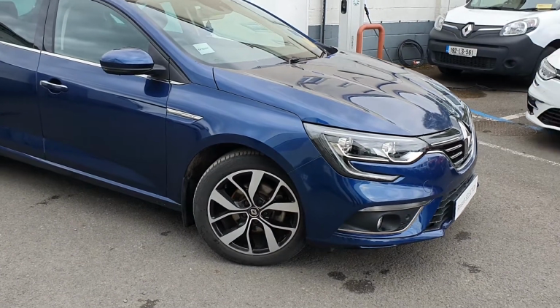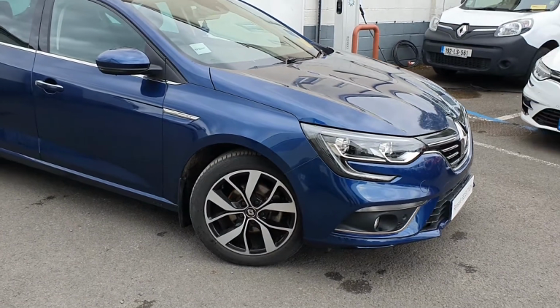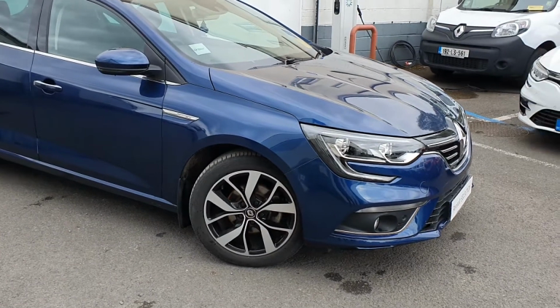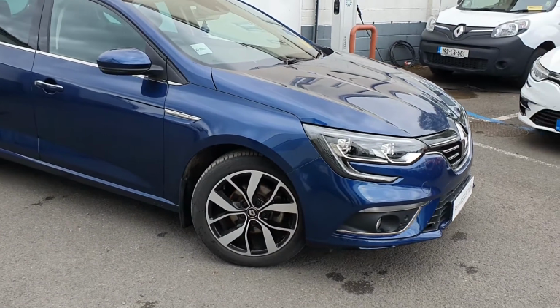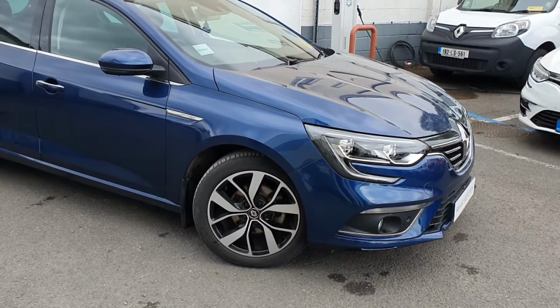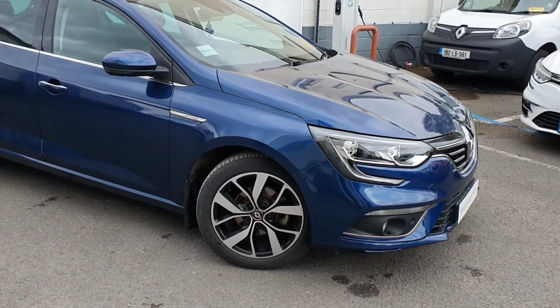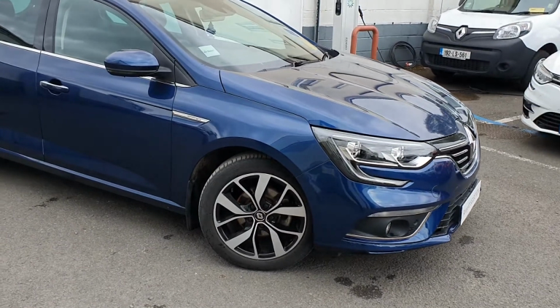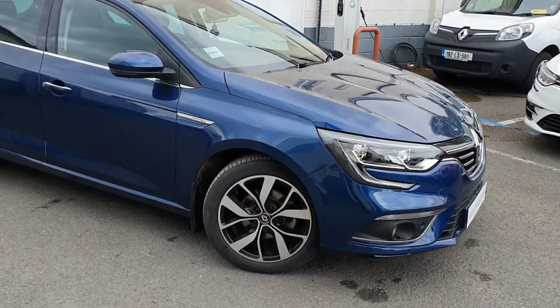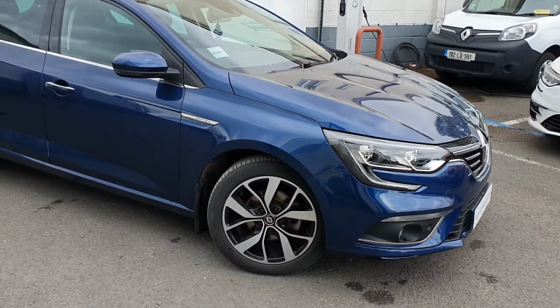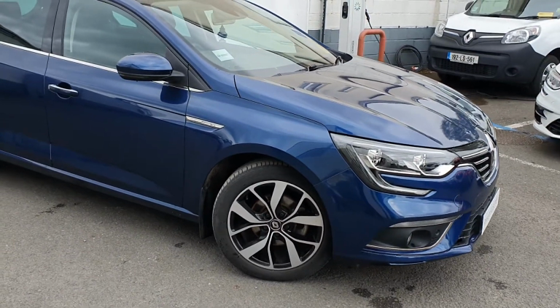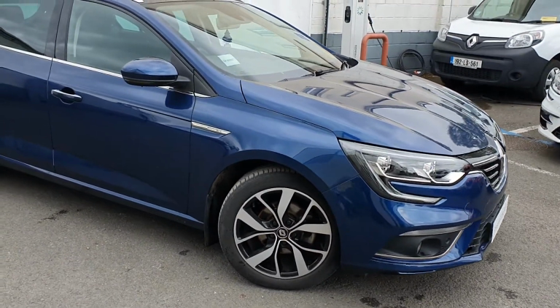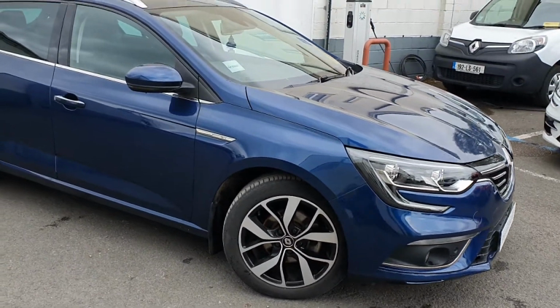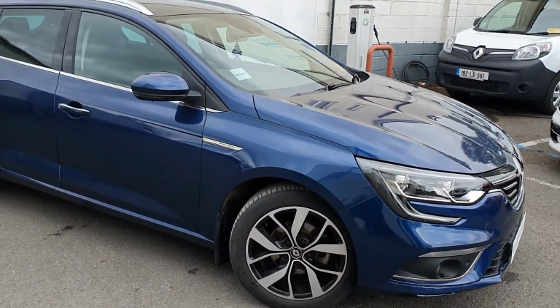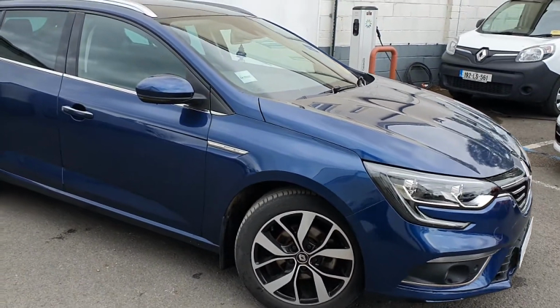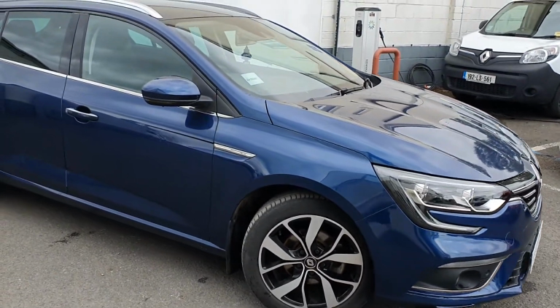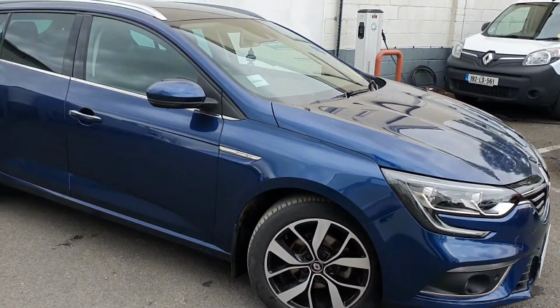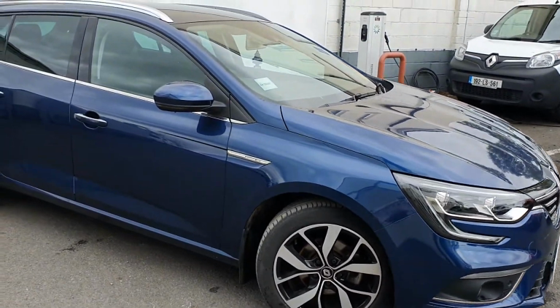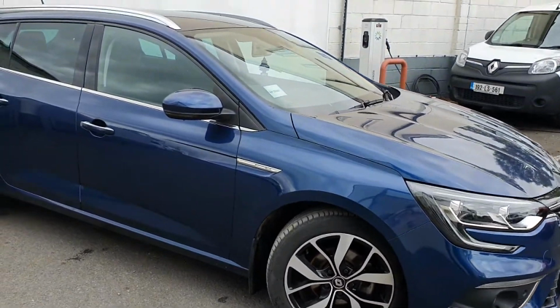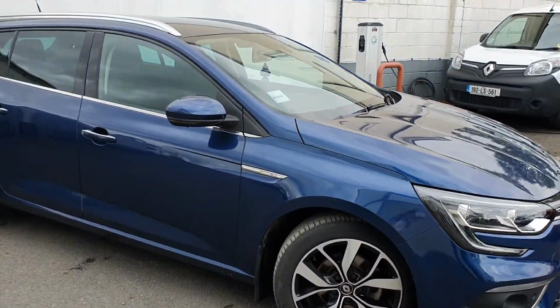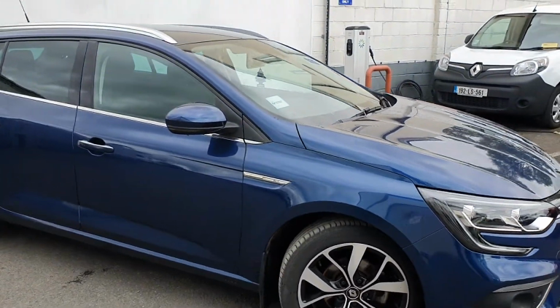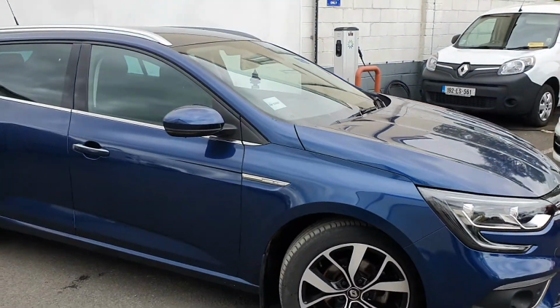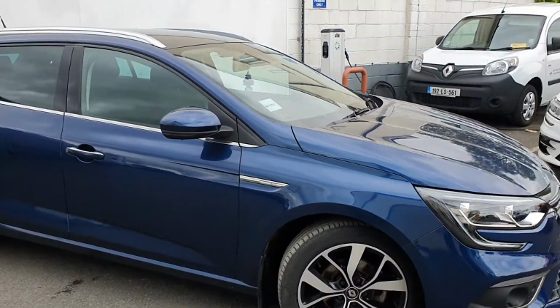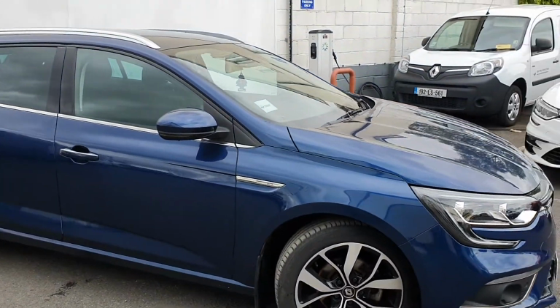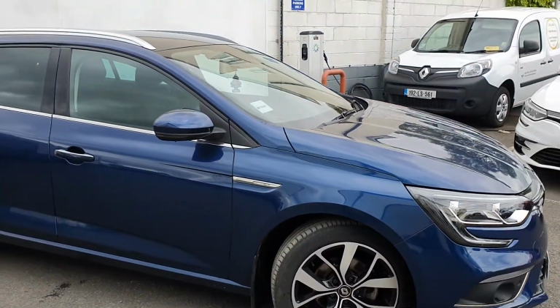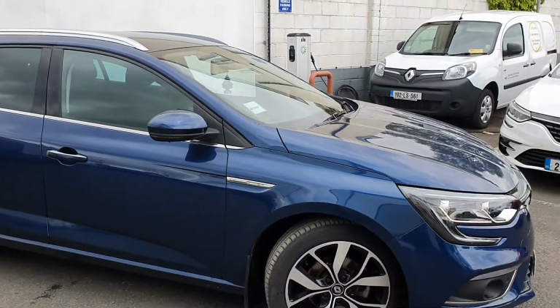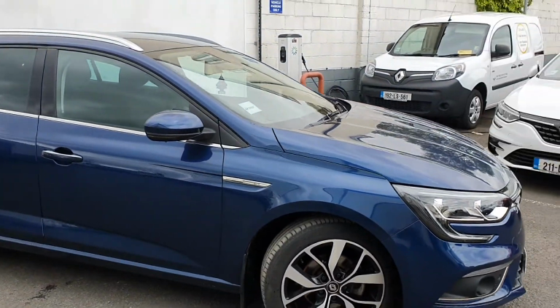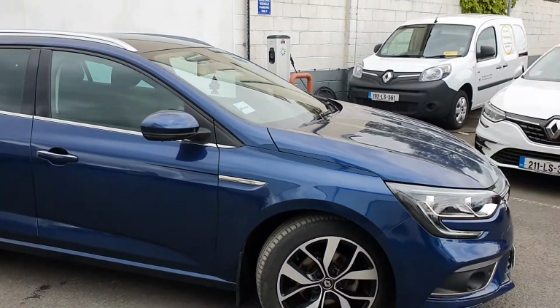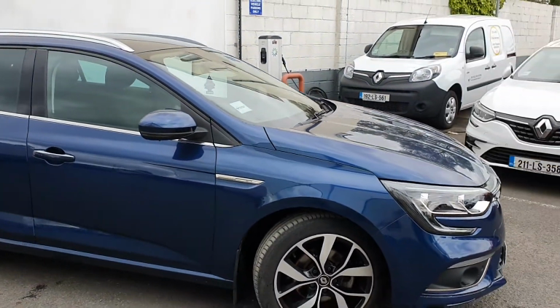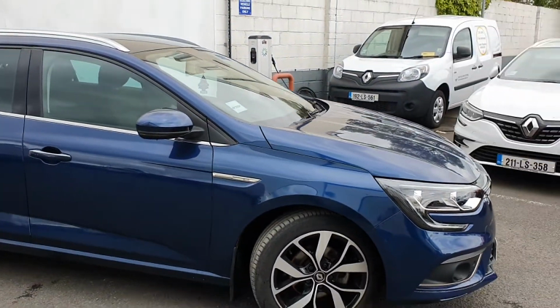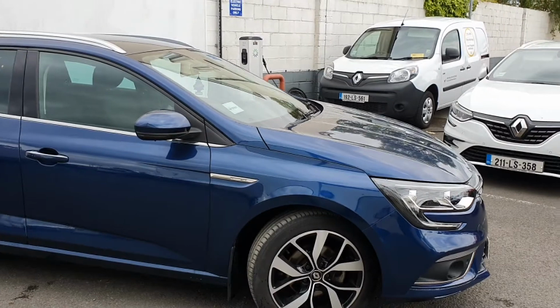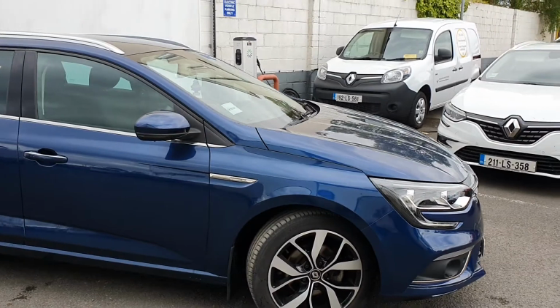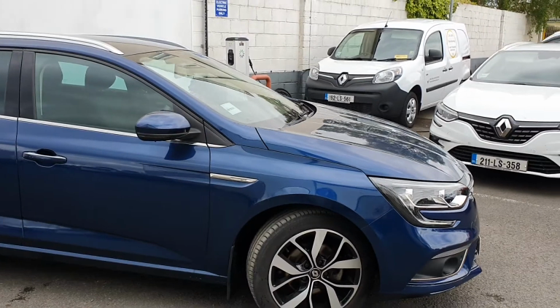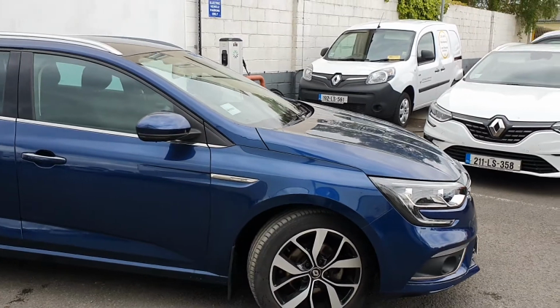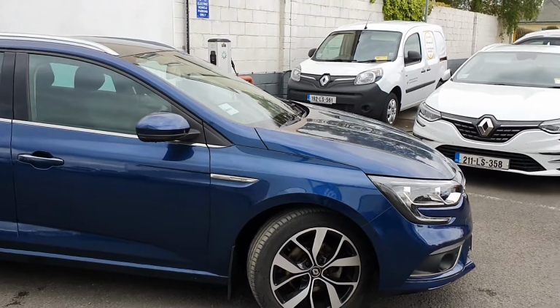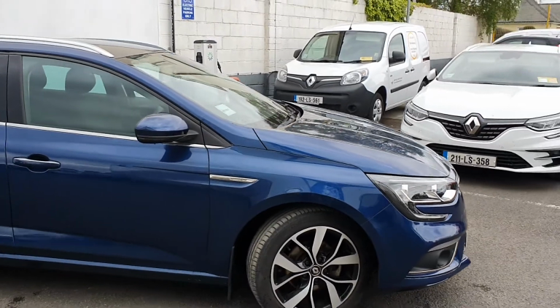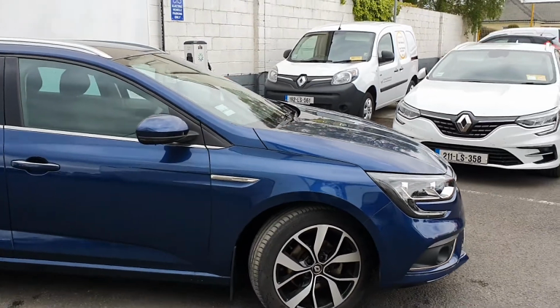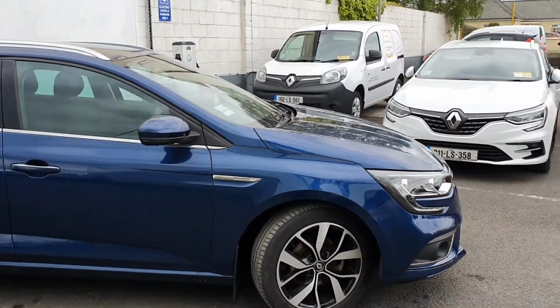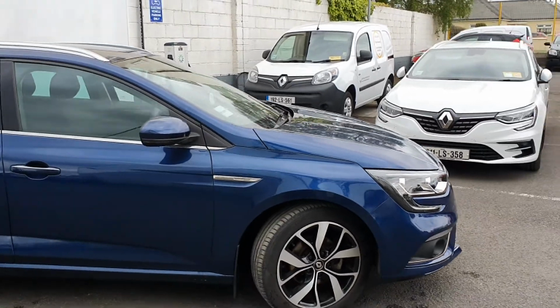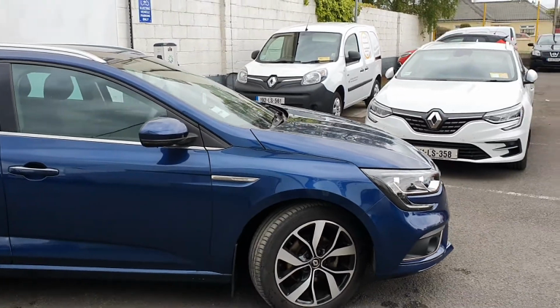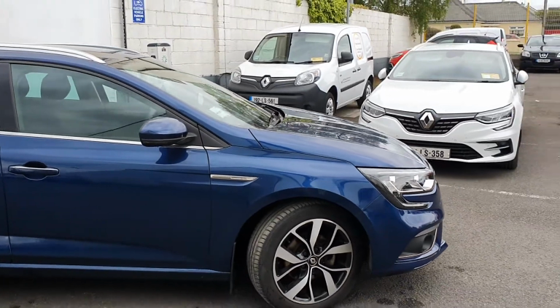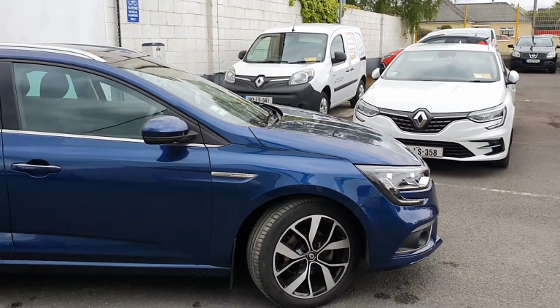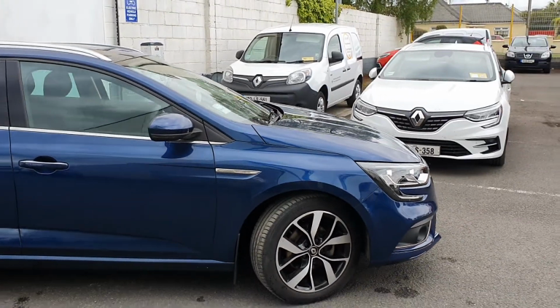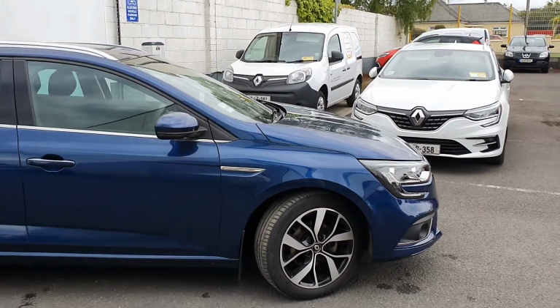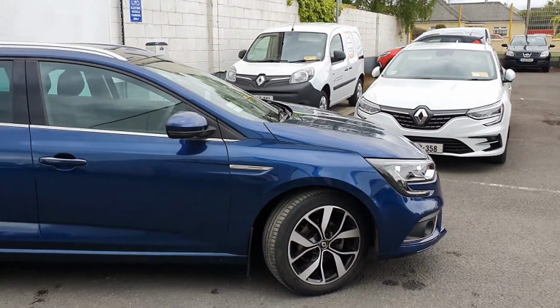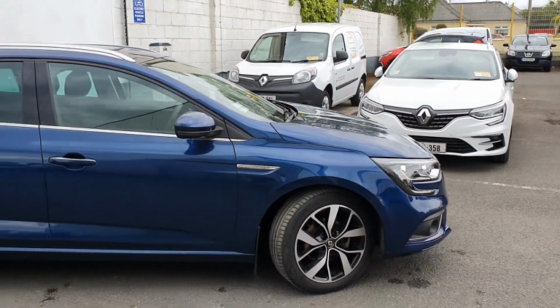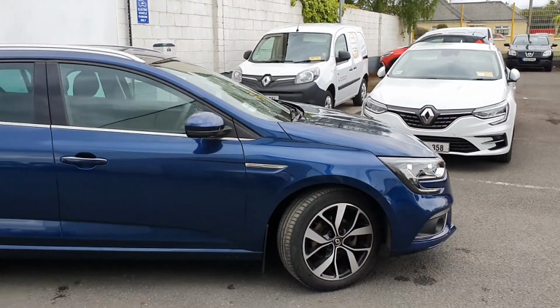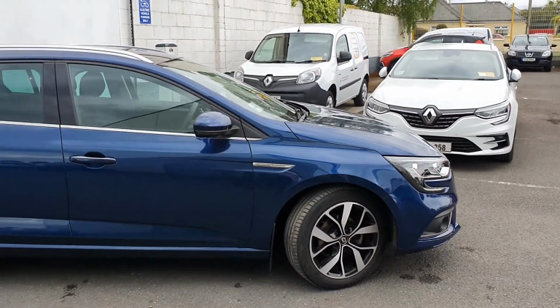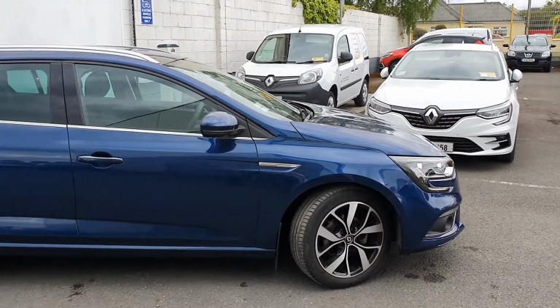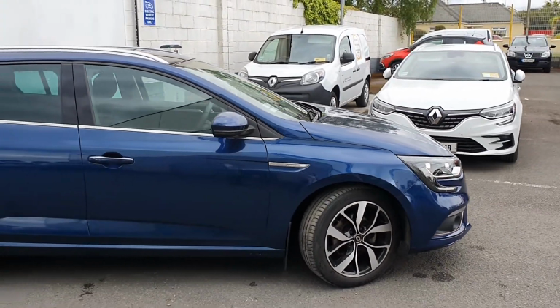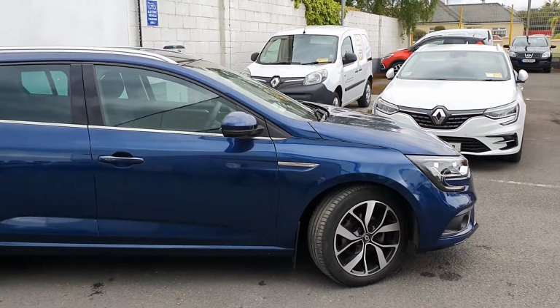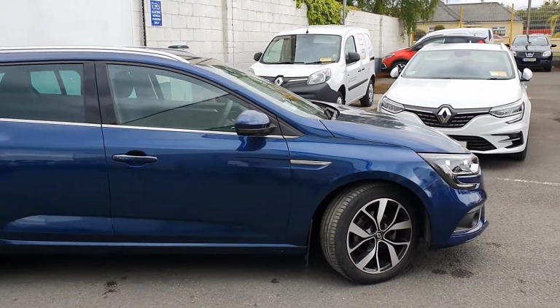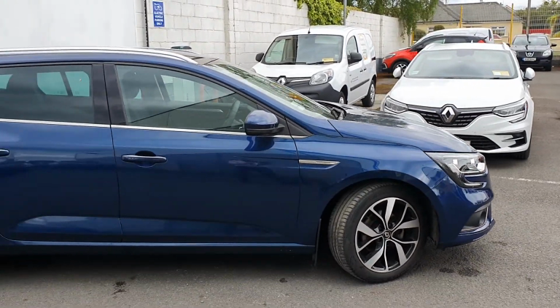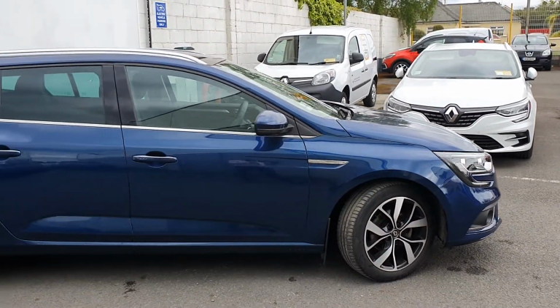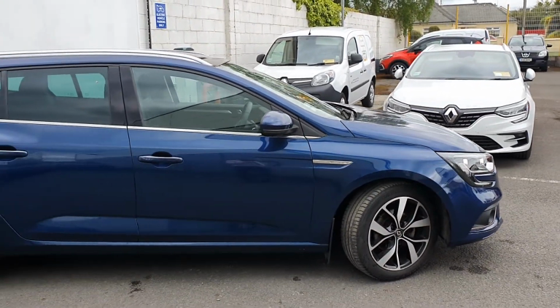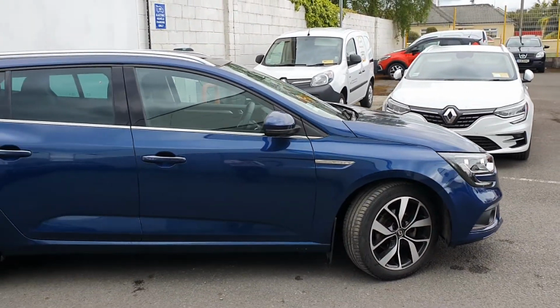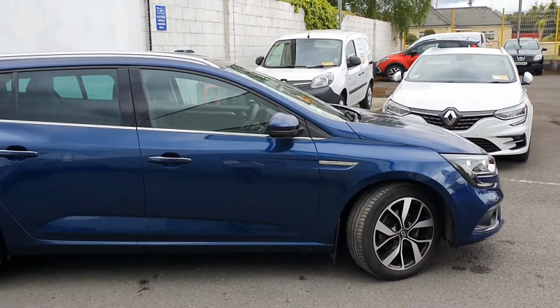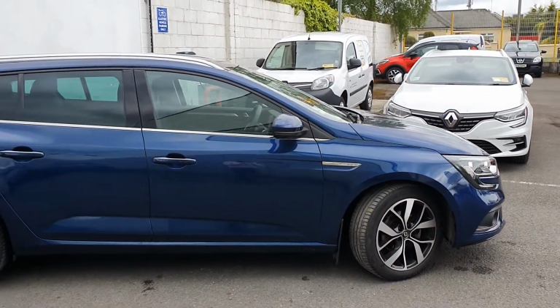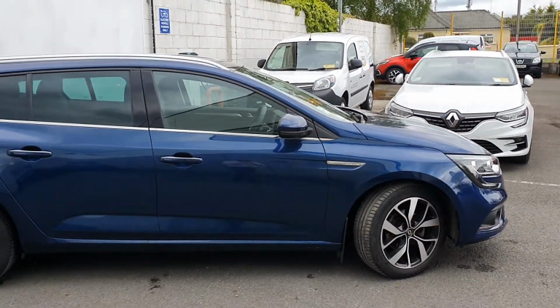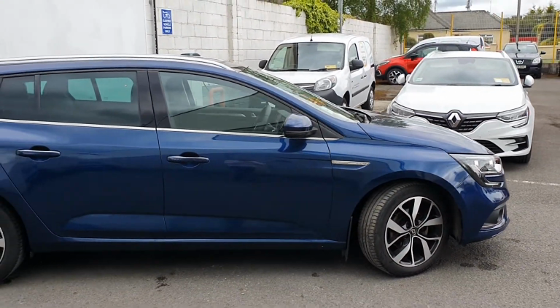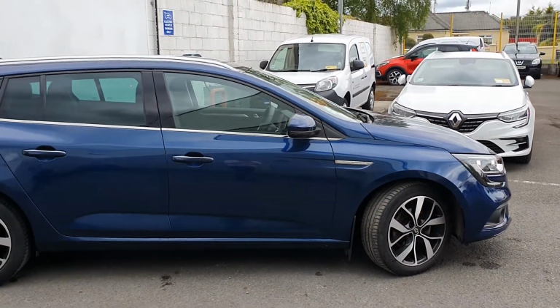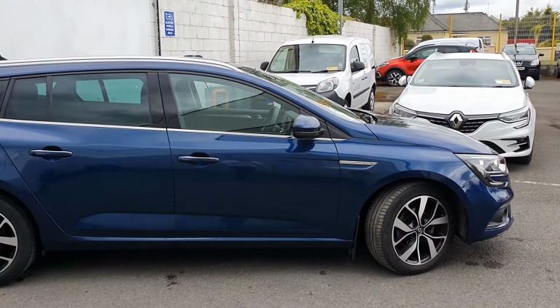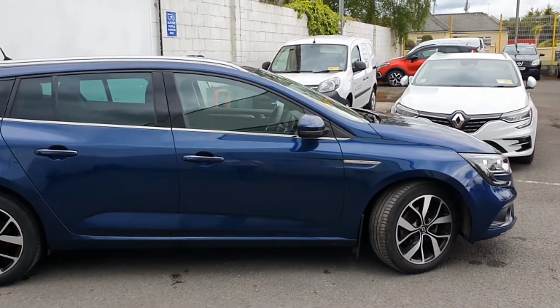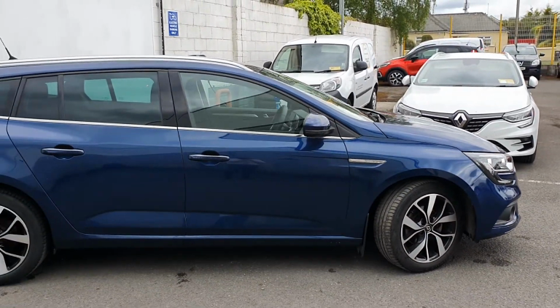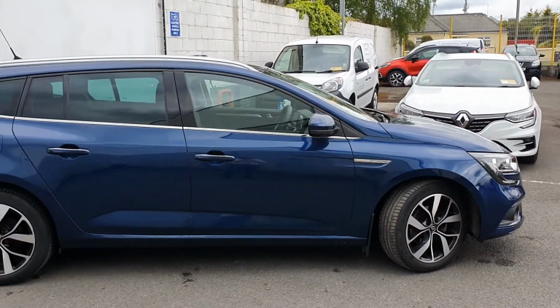Good morning, Peter here in Jobola Motors in Port Leach. I'm just going to give you a quick run through on a 2021 registered Renault Megane Sports Tourer.